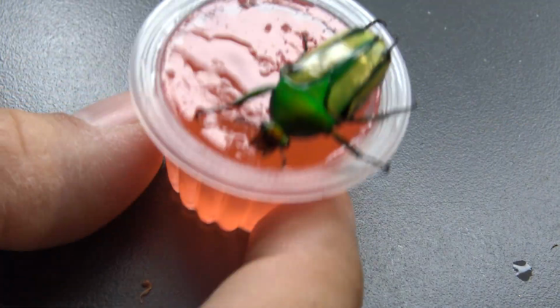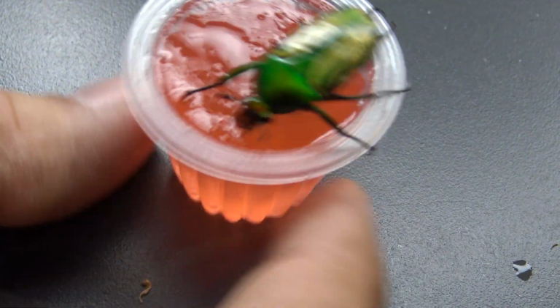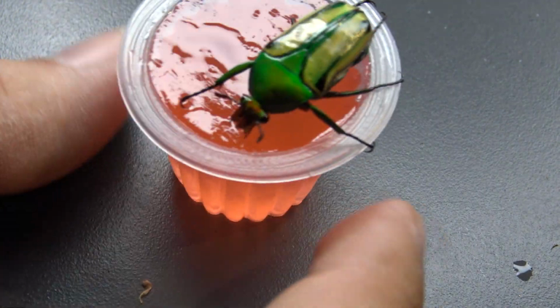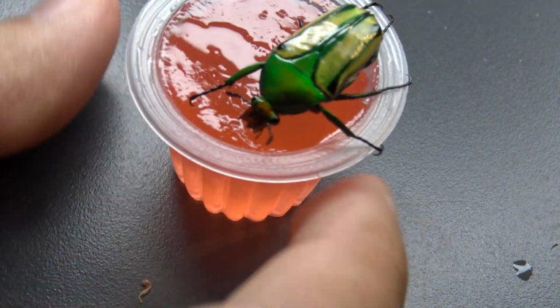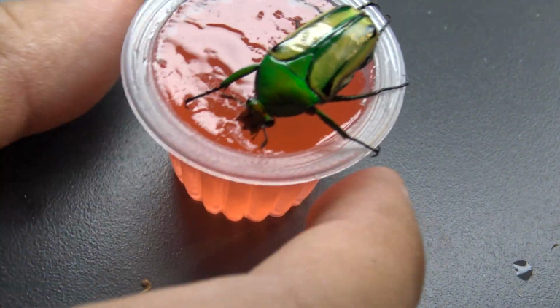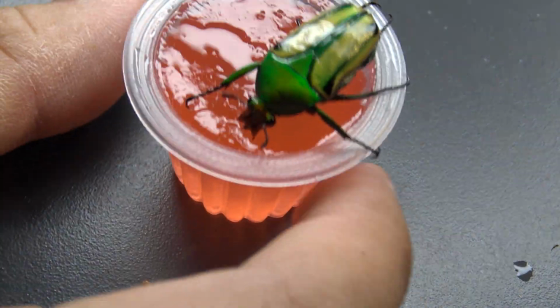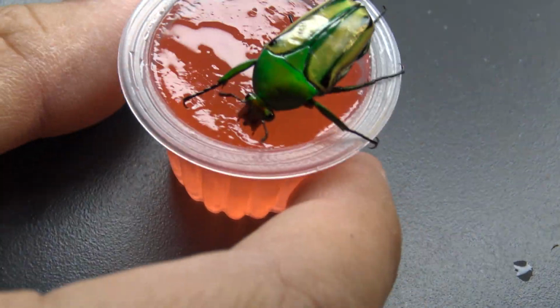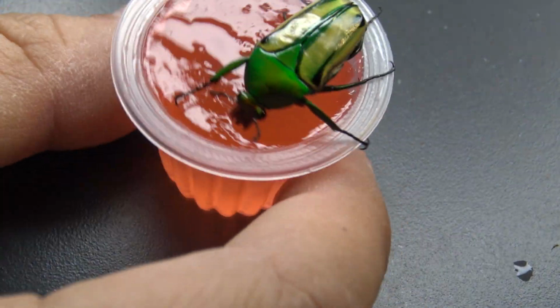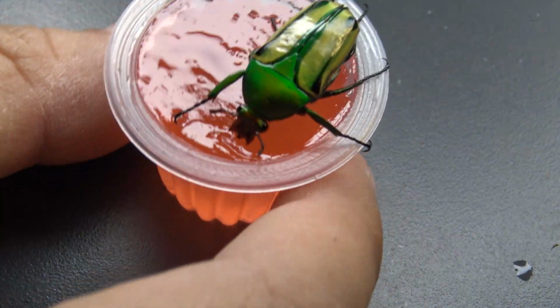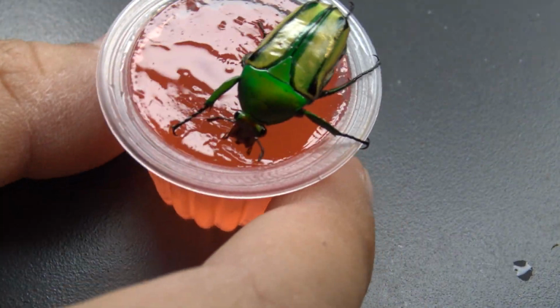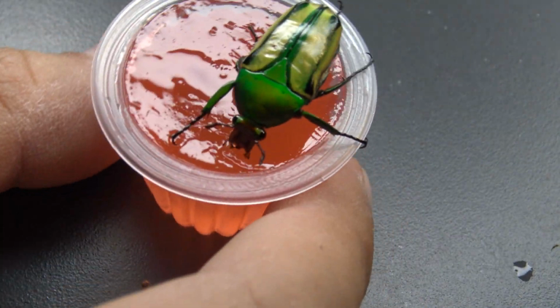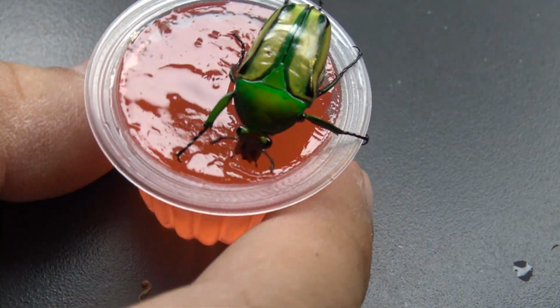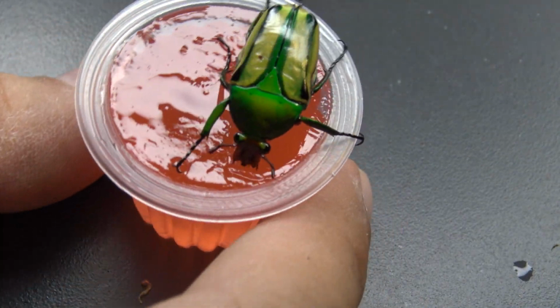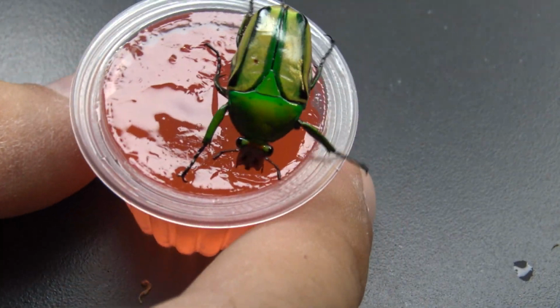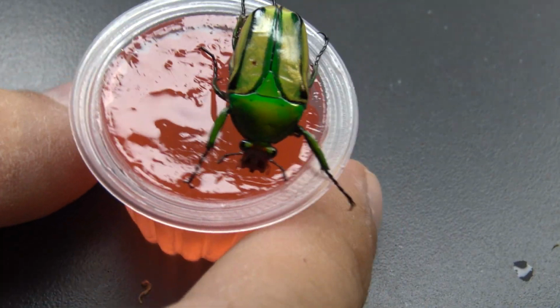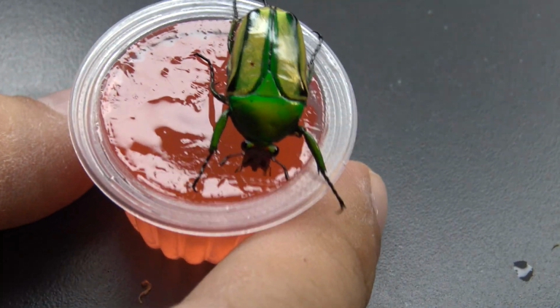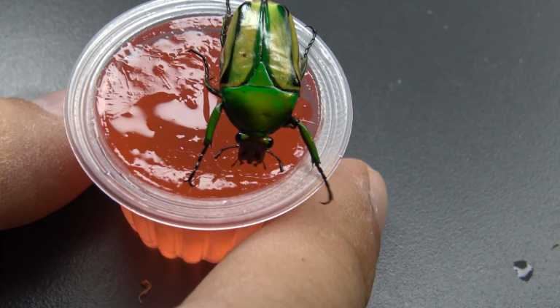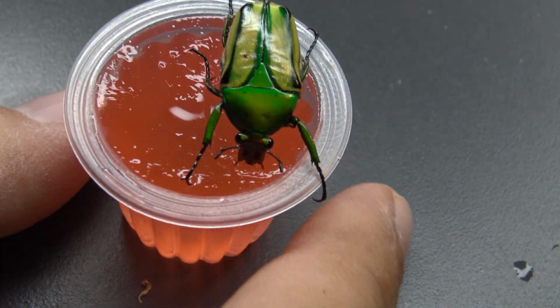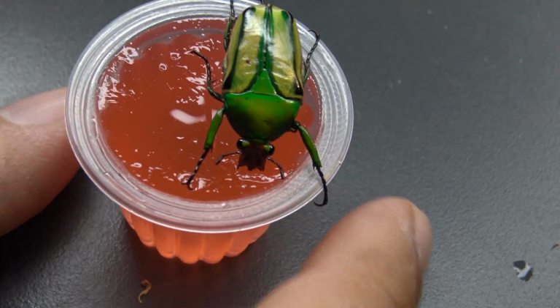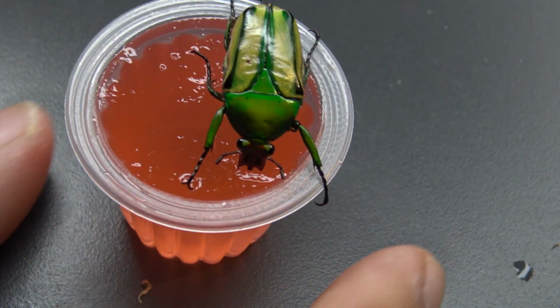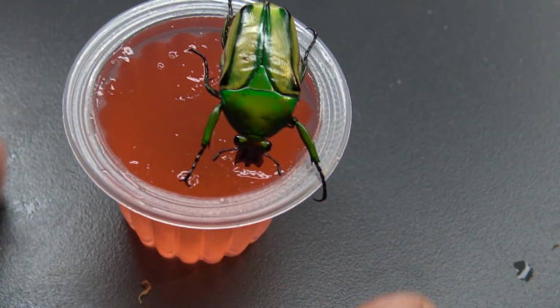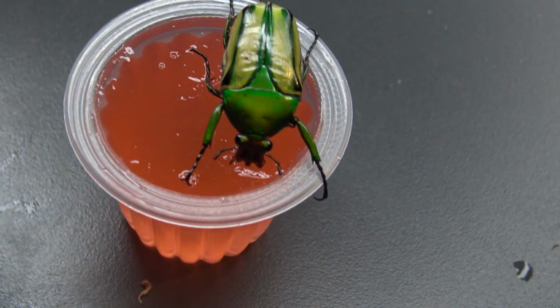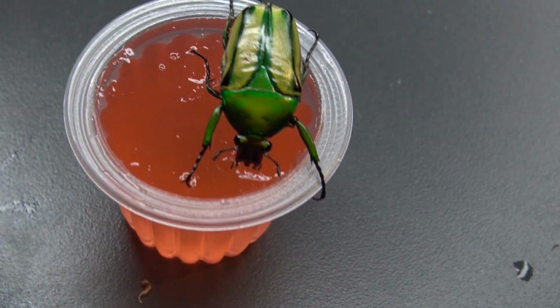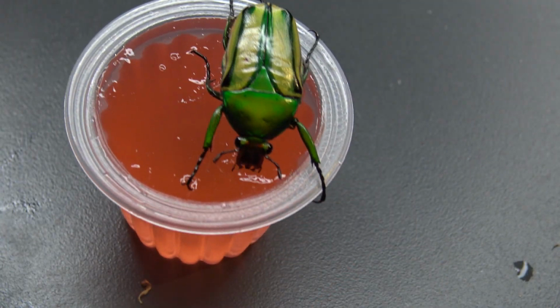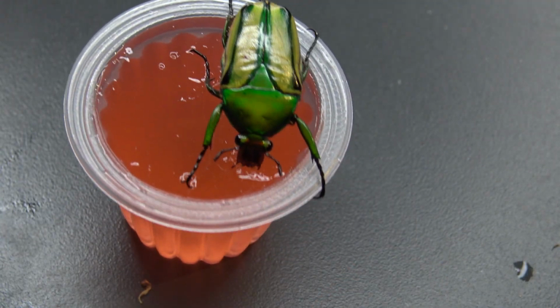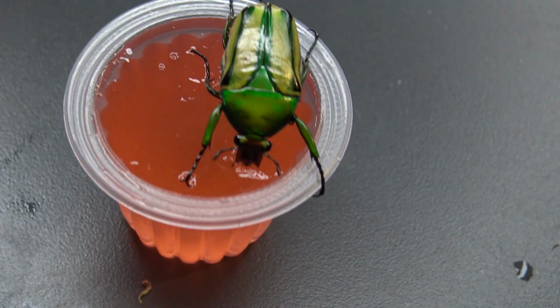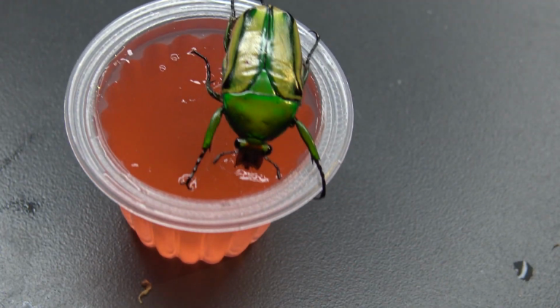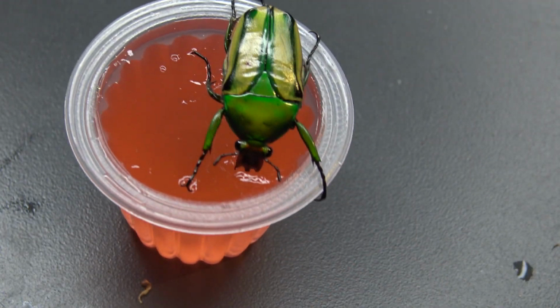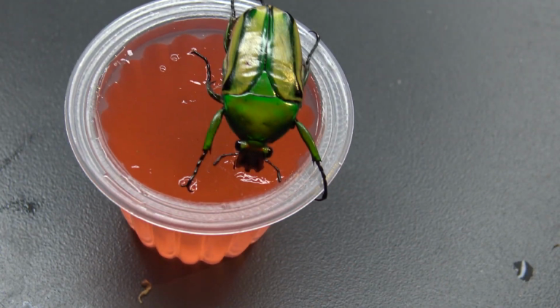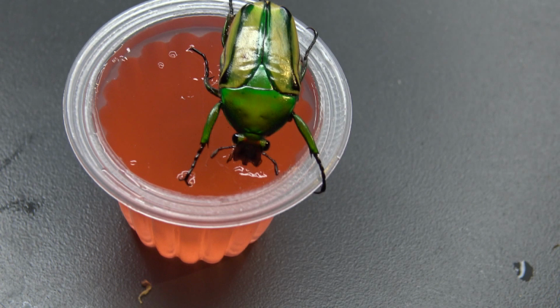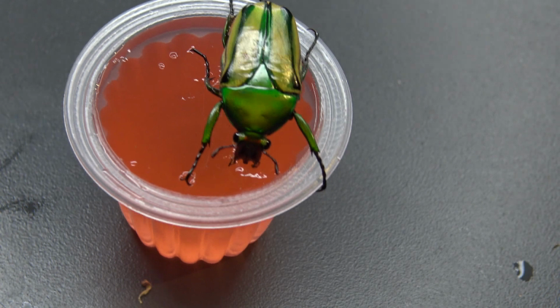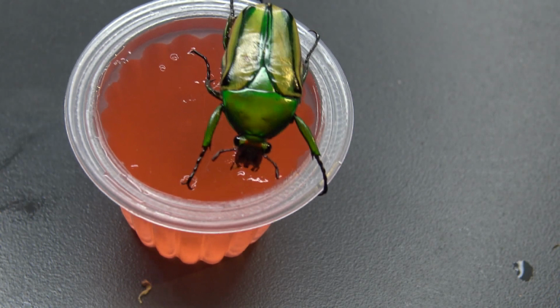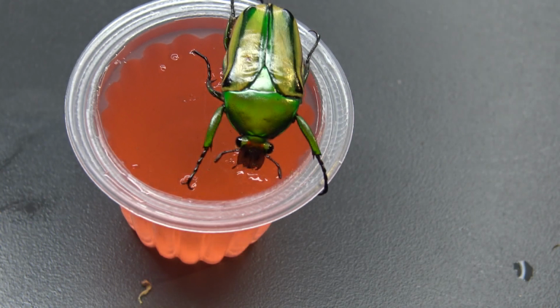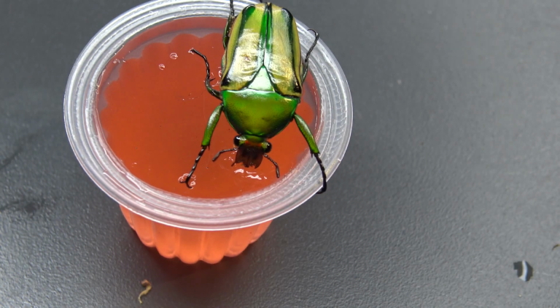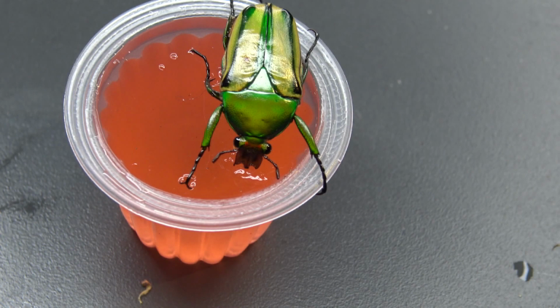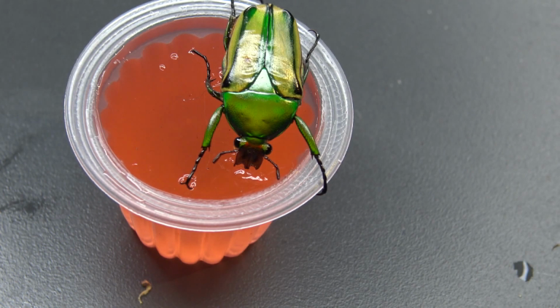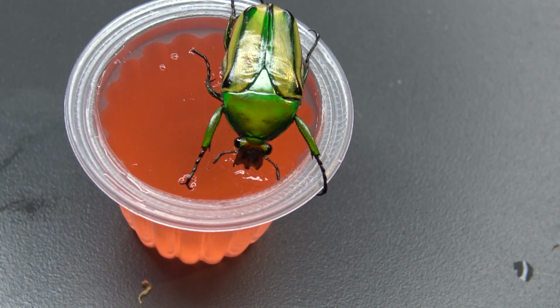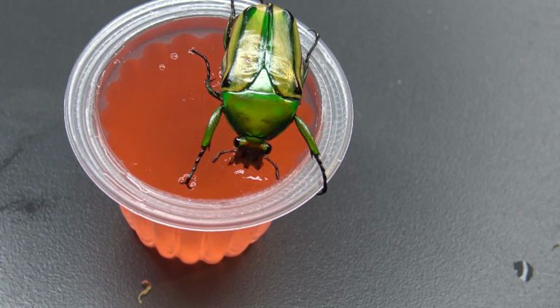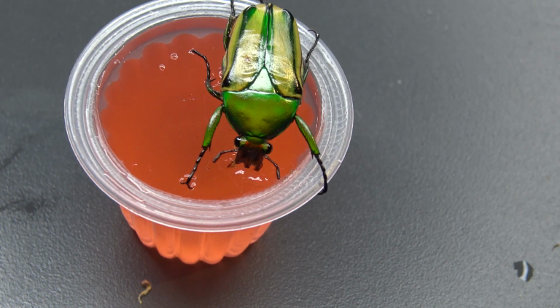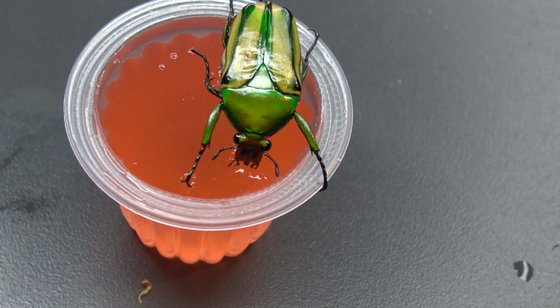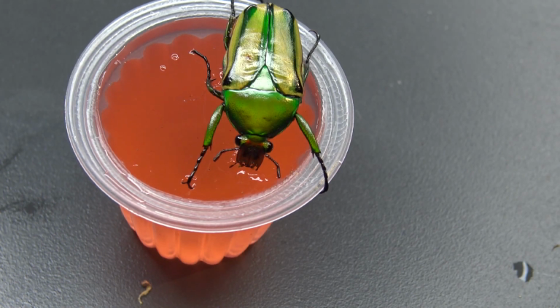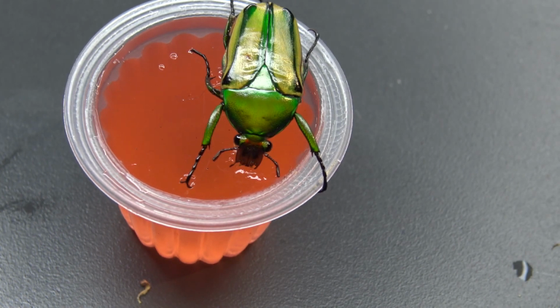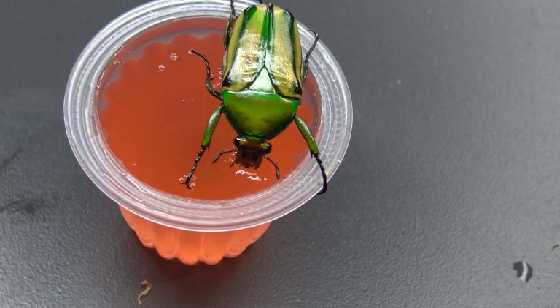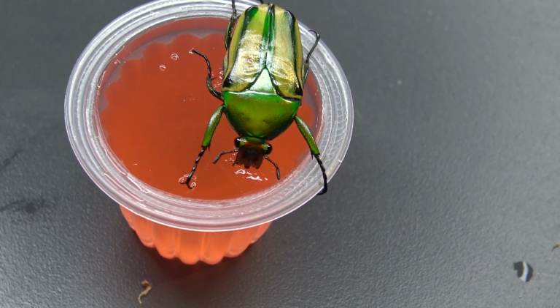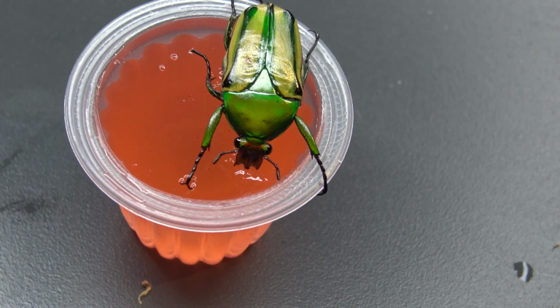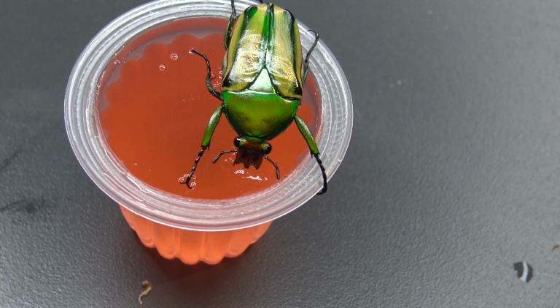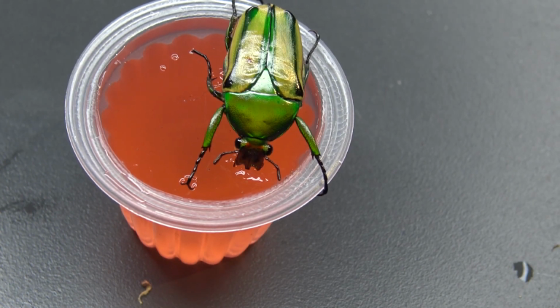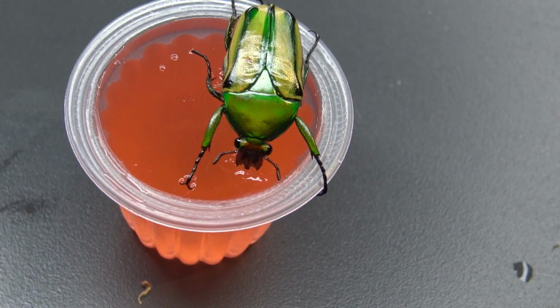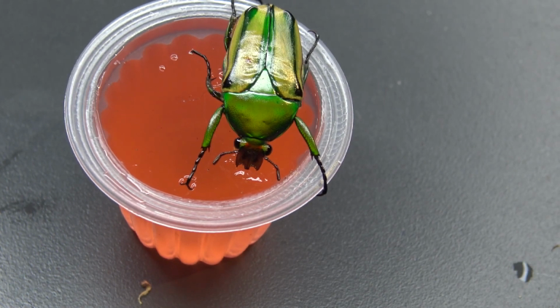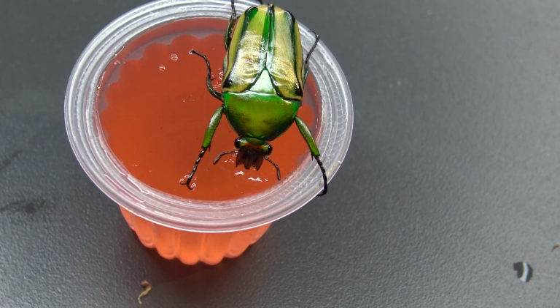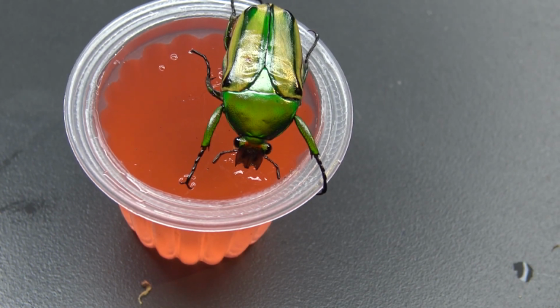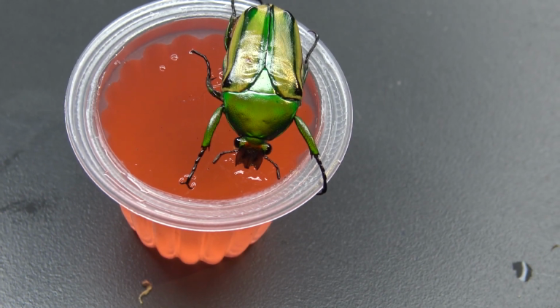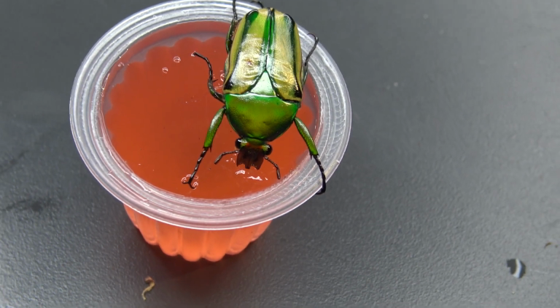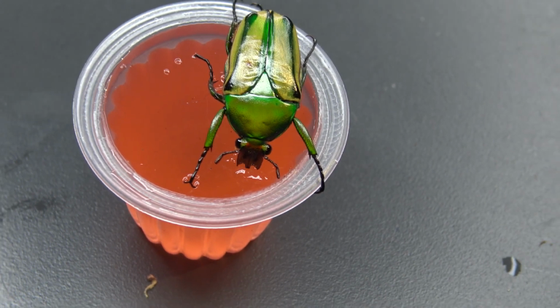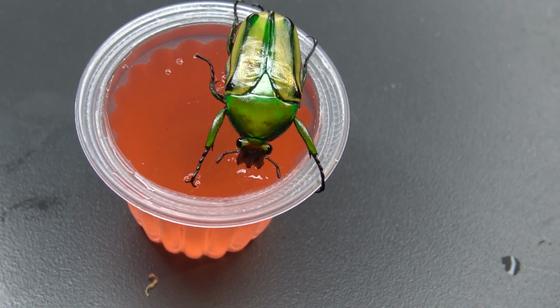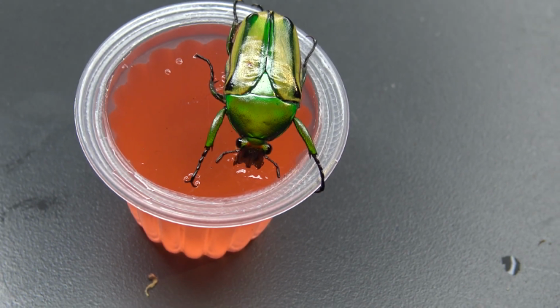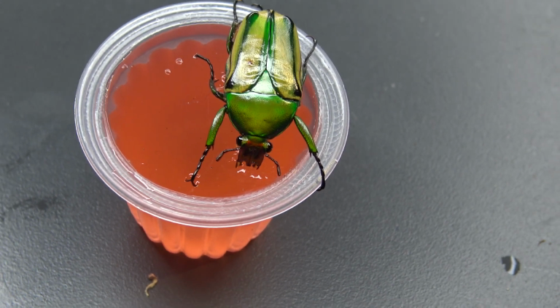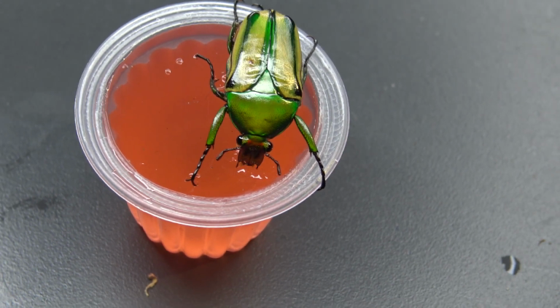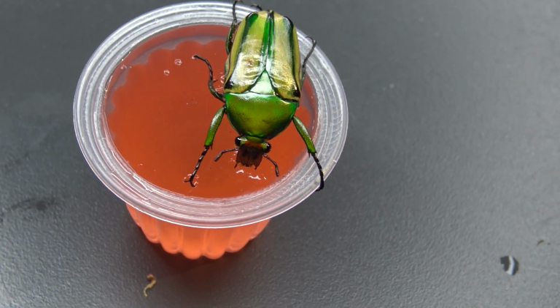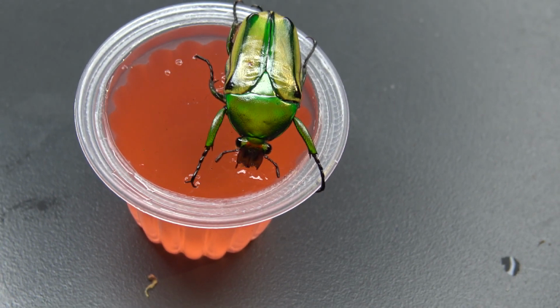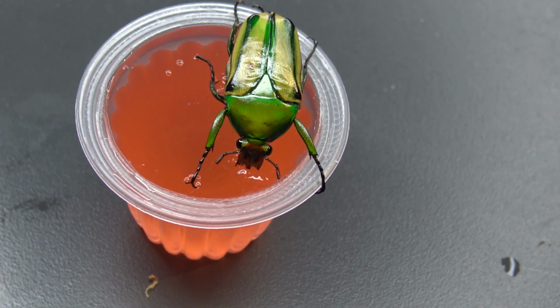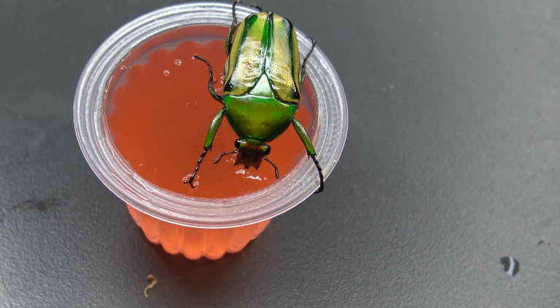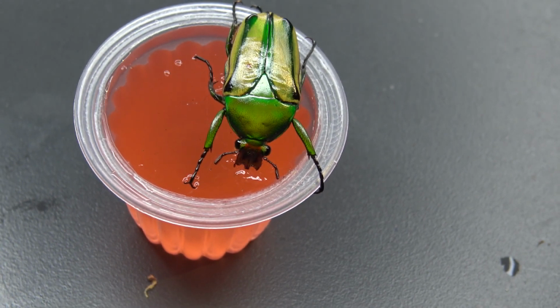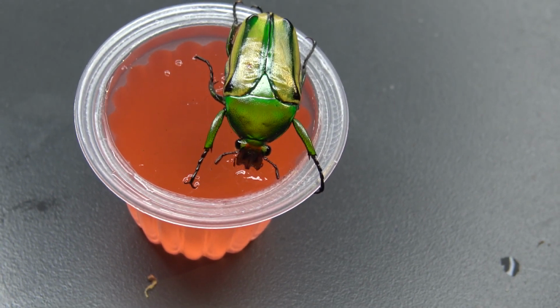Let me put her down for a second. Look at her eating the fruit cup — that's pretty cool!